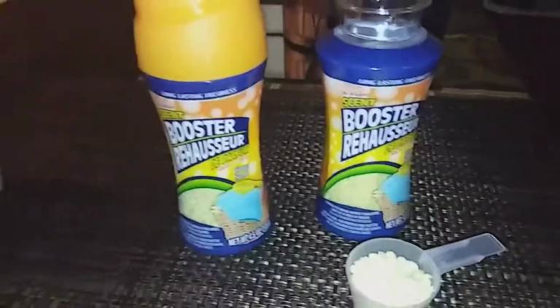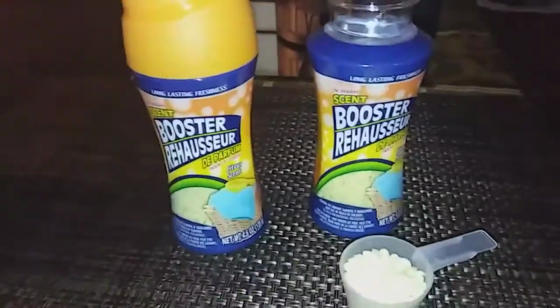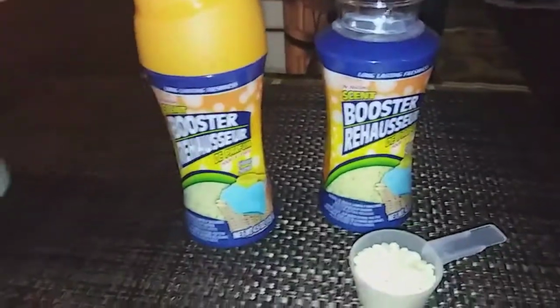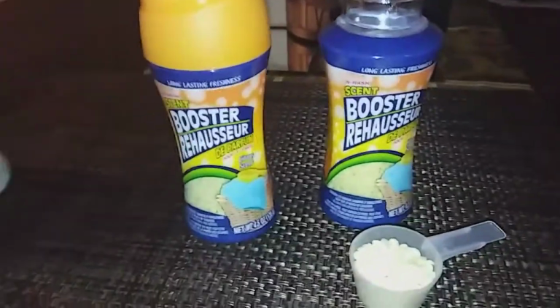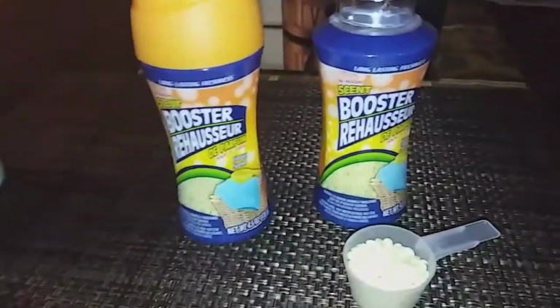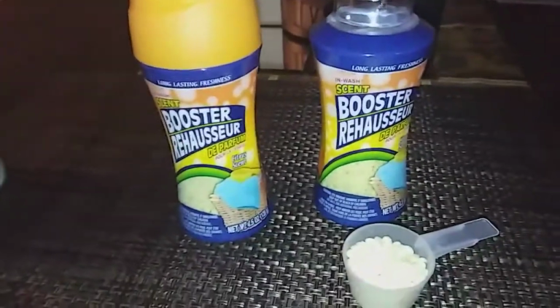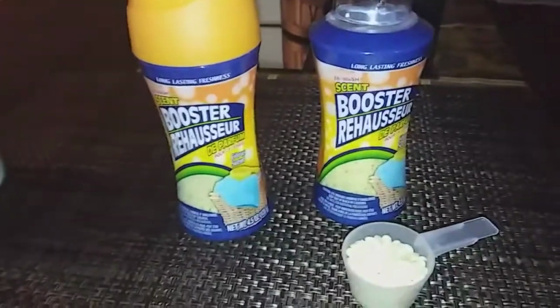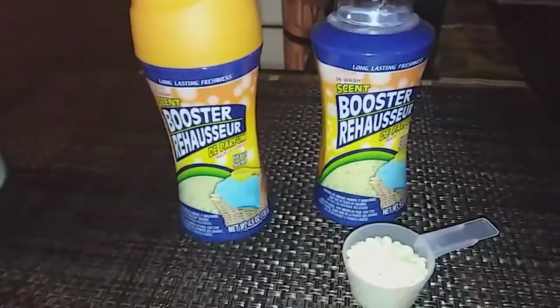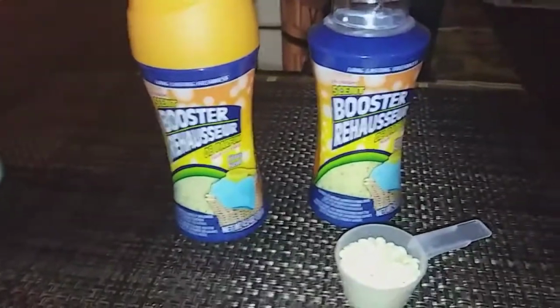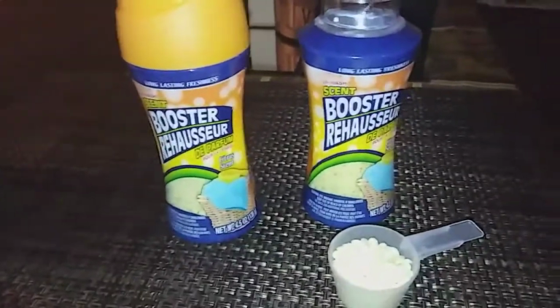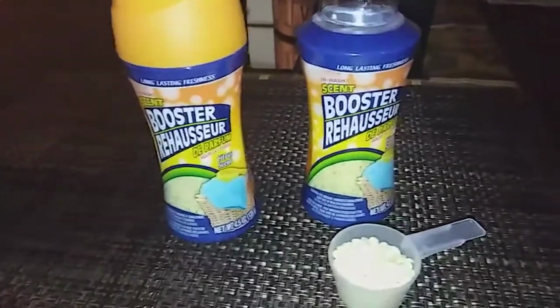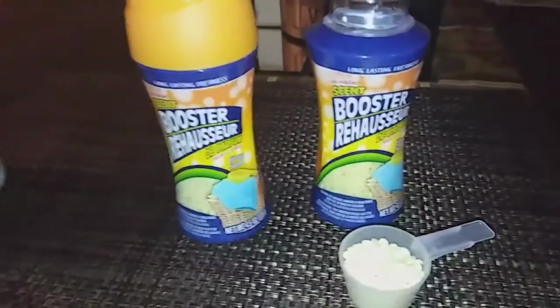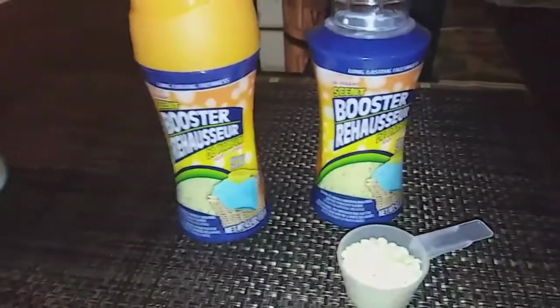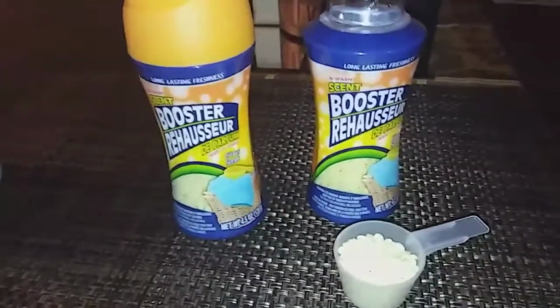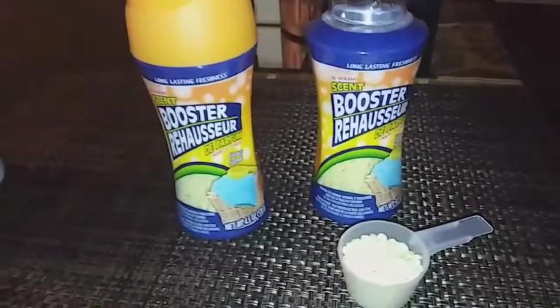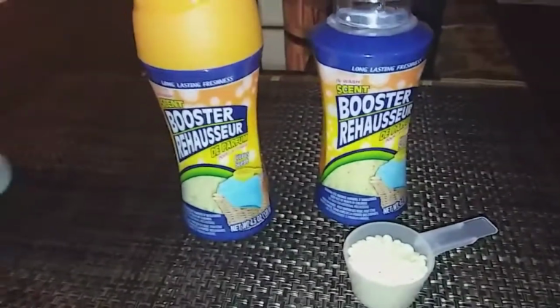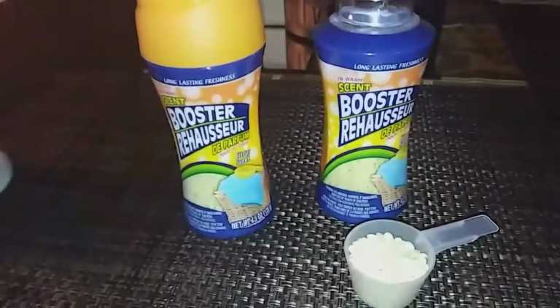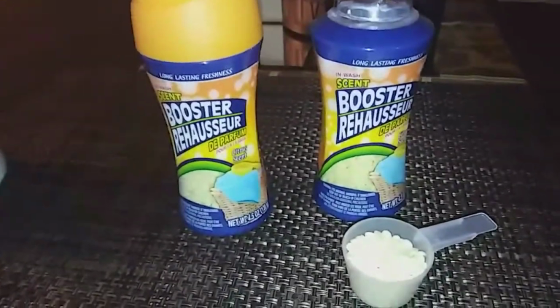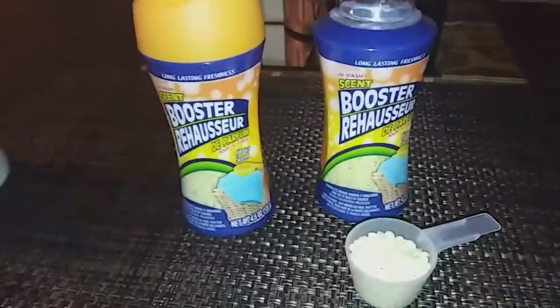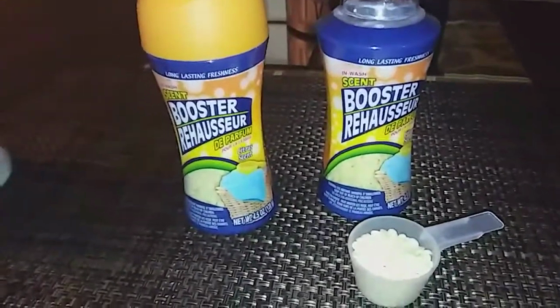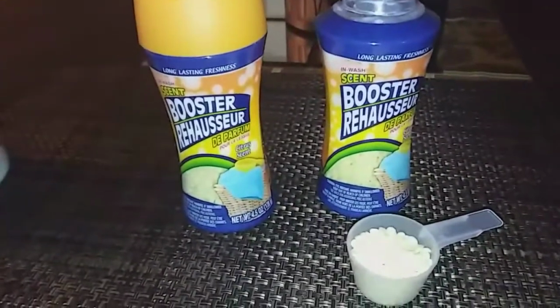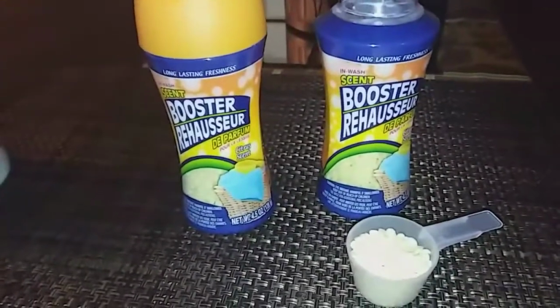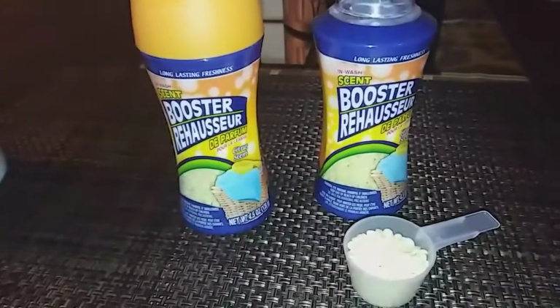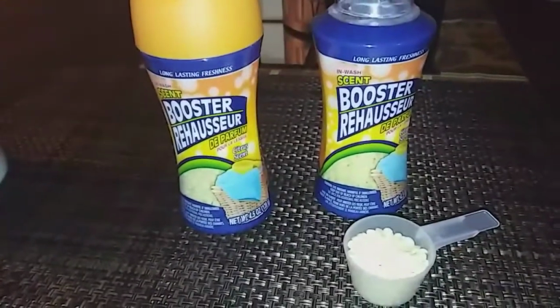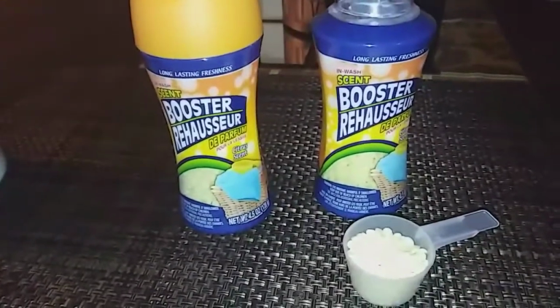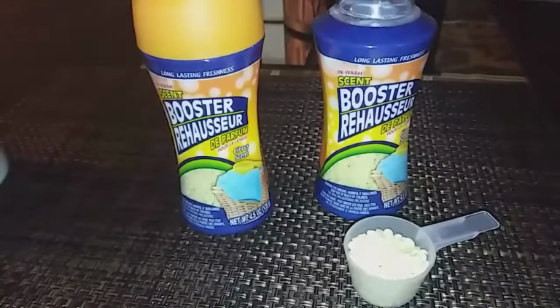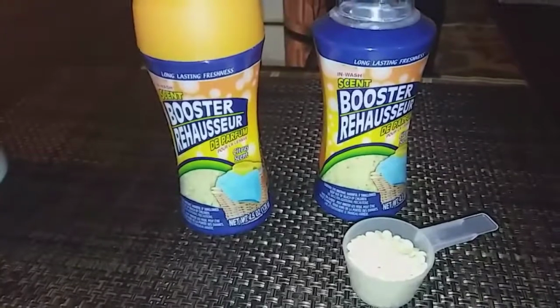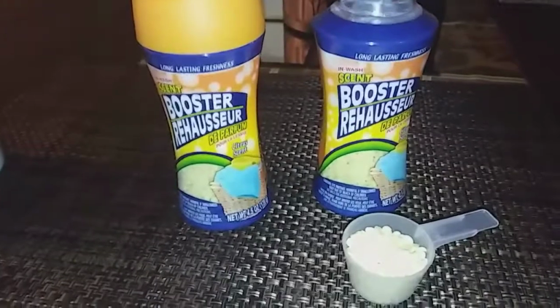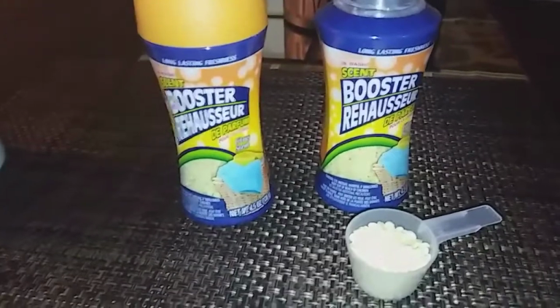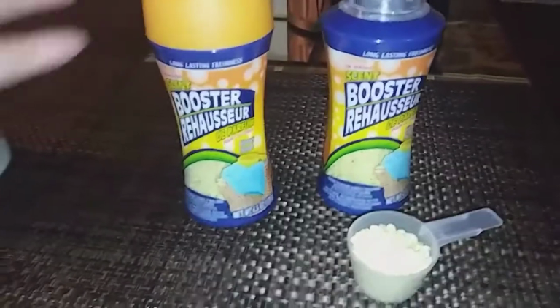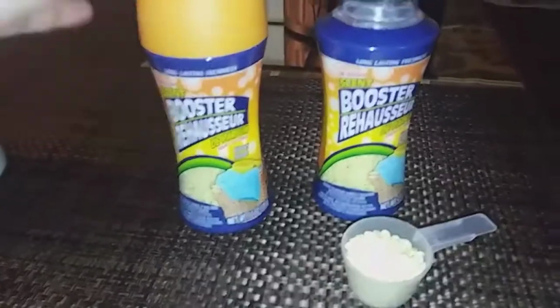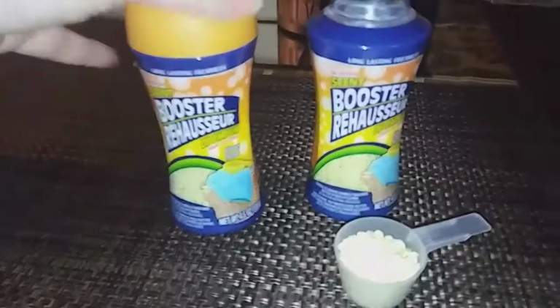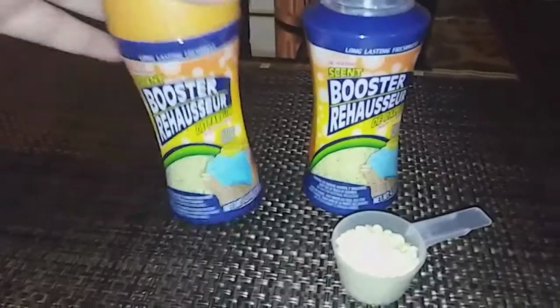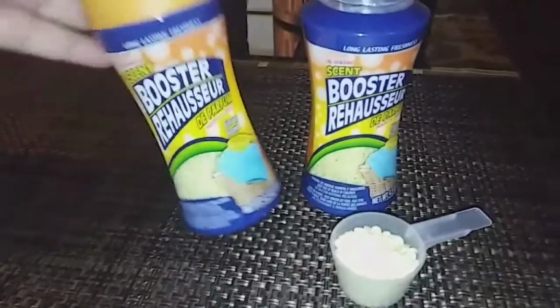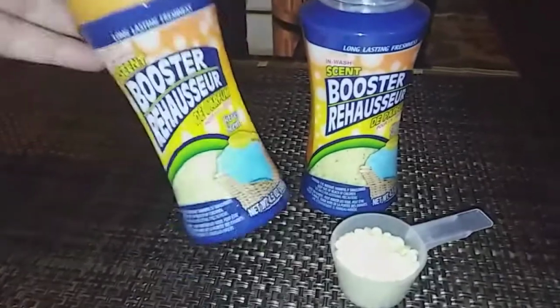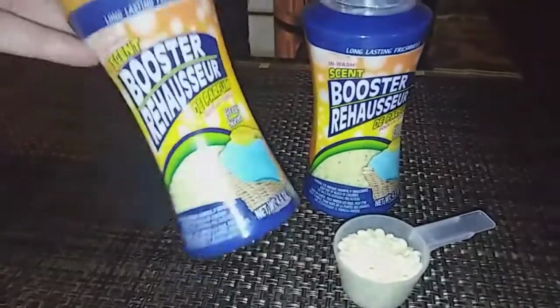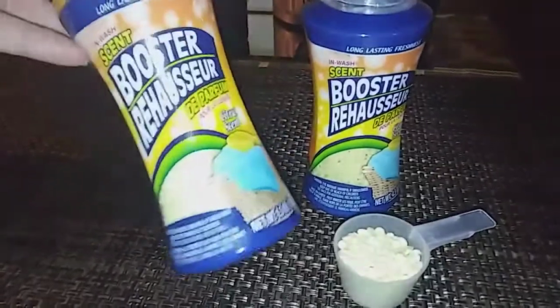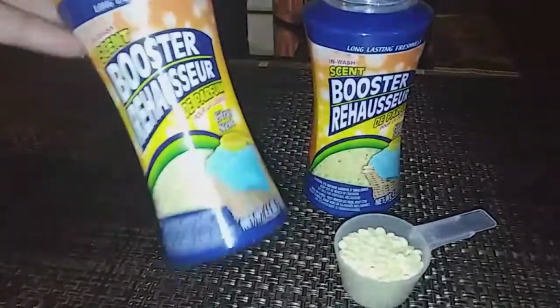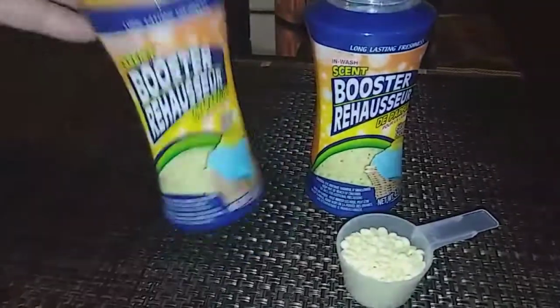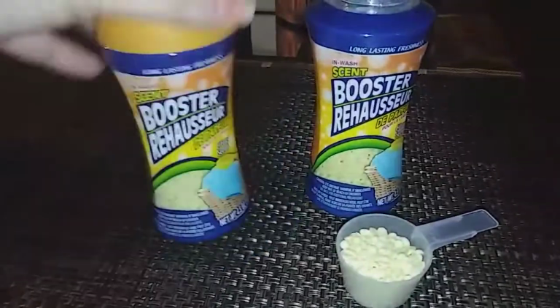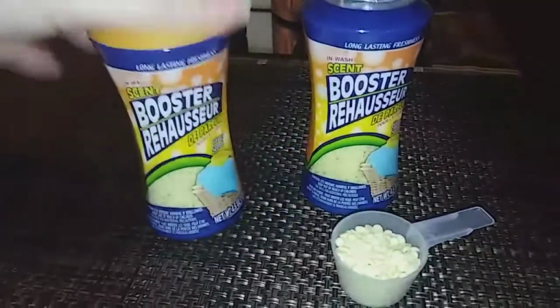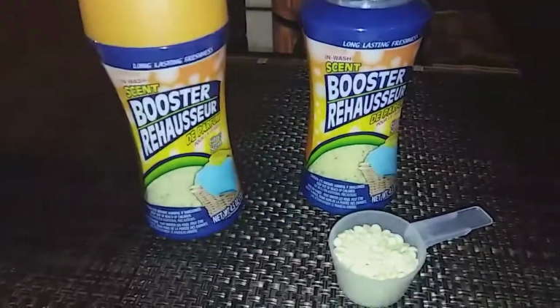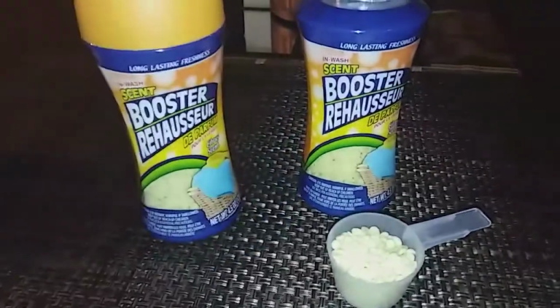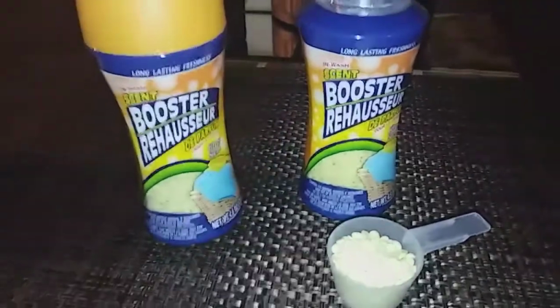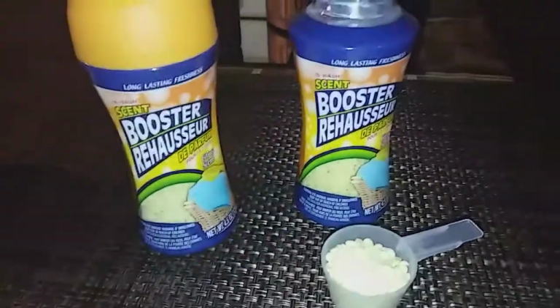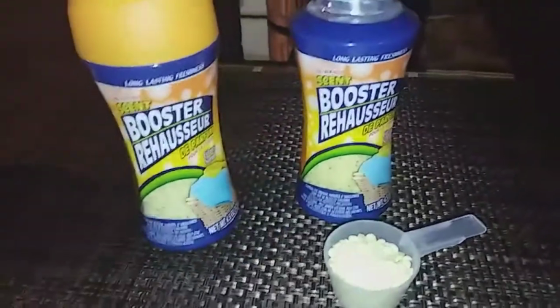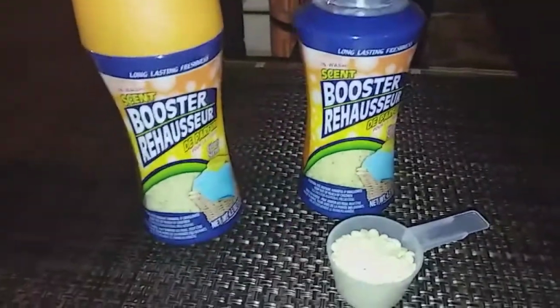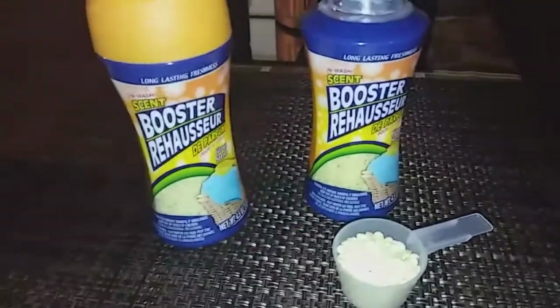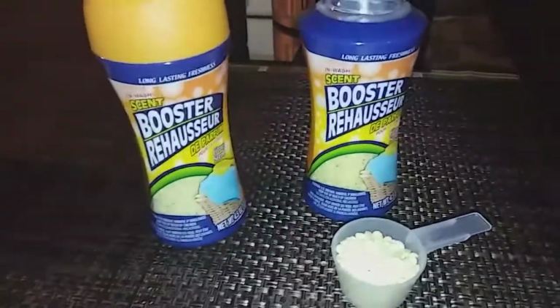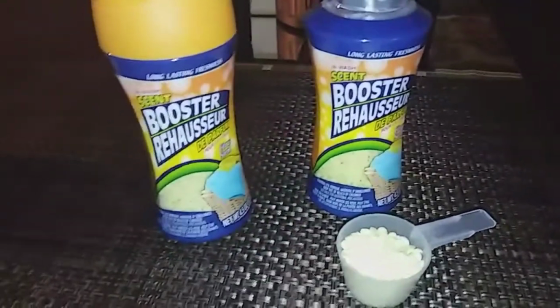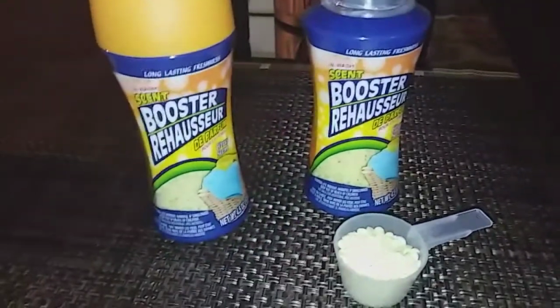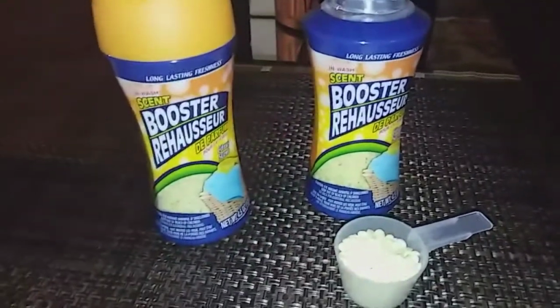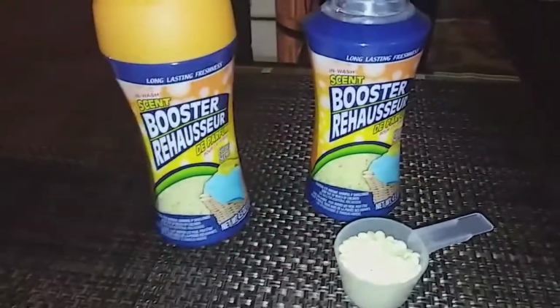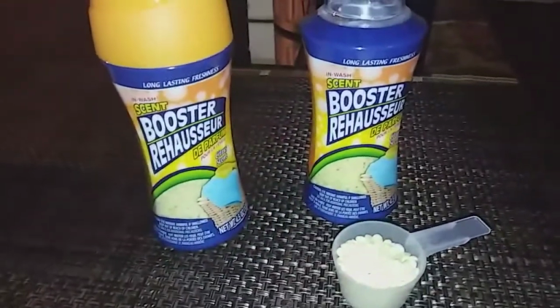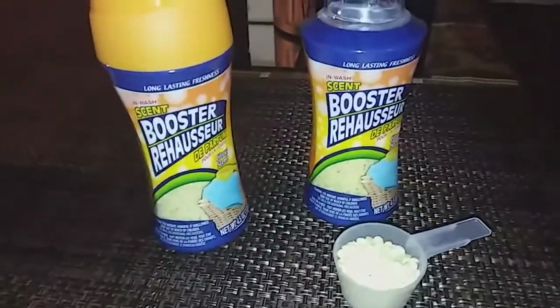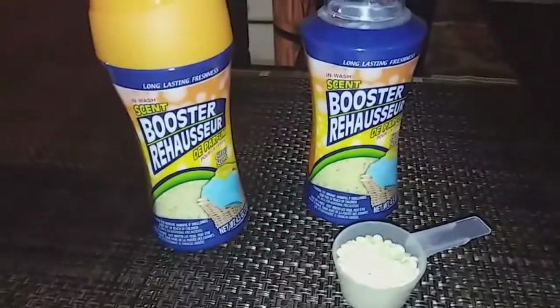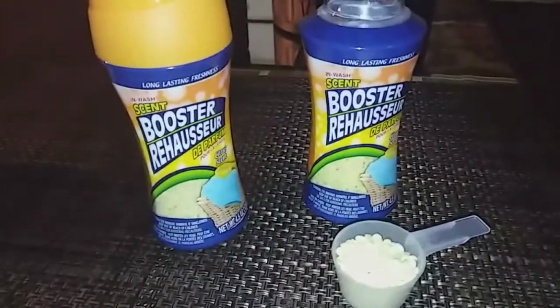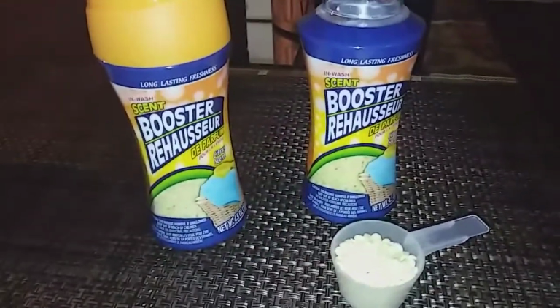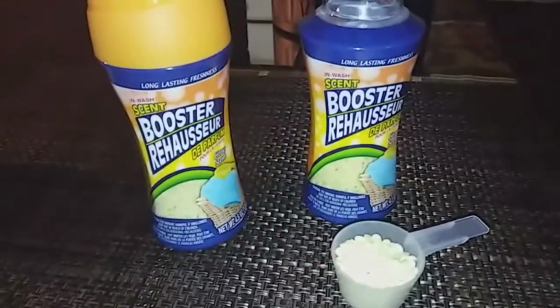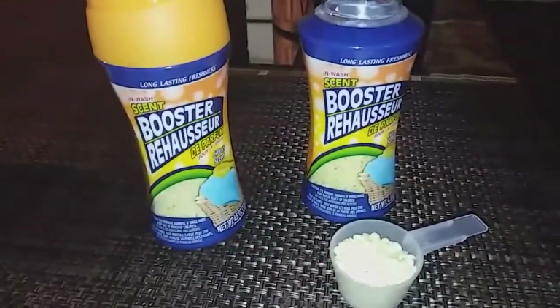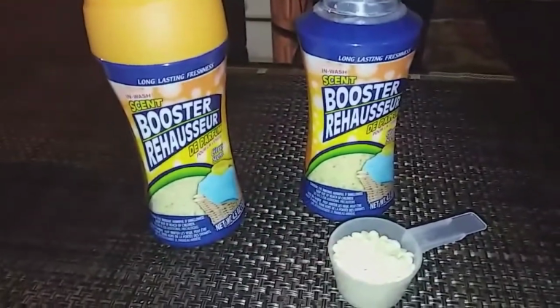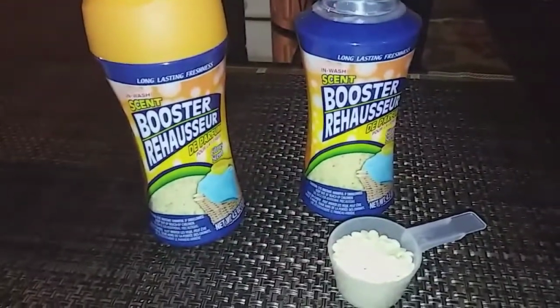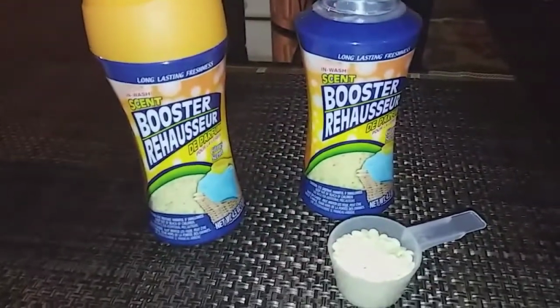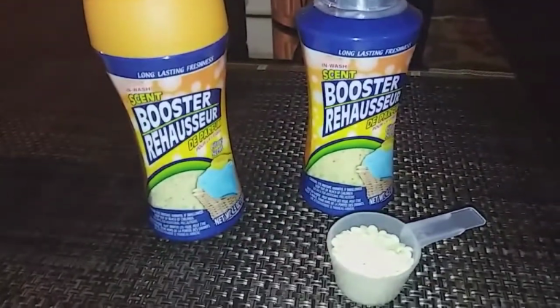It gives the fabric the scent of whatever bottle it is. This one's citrus, so you get a citrus scent.